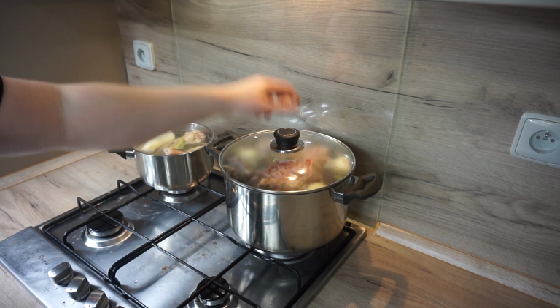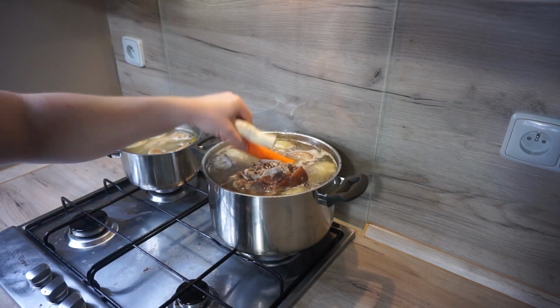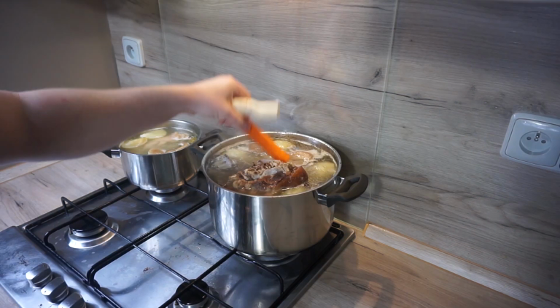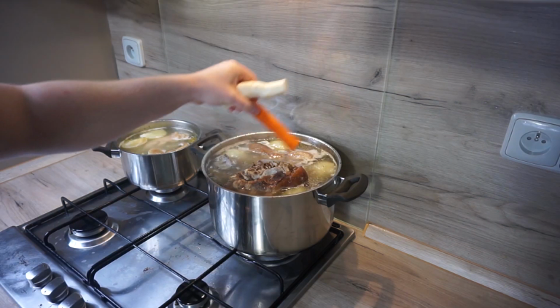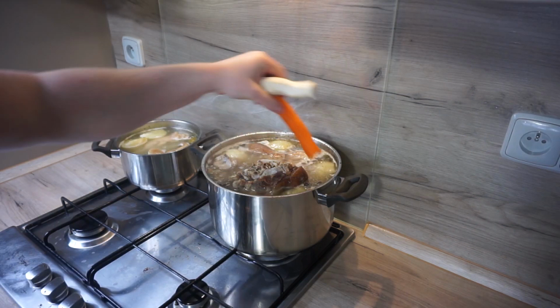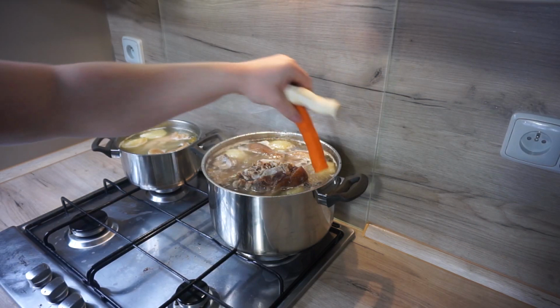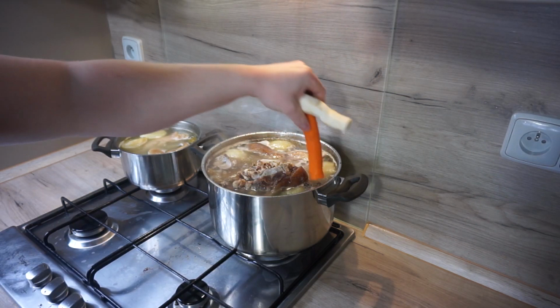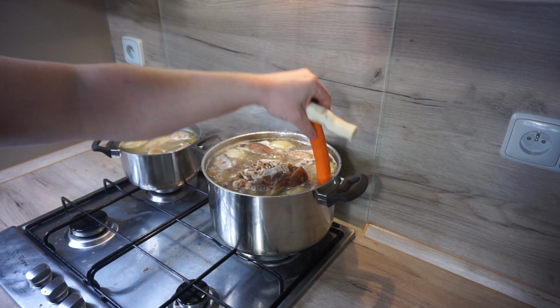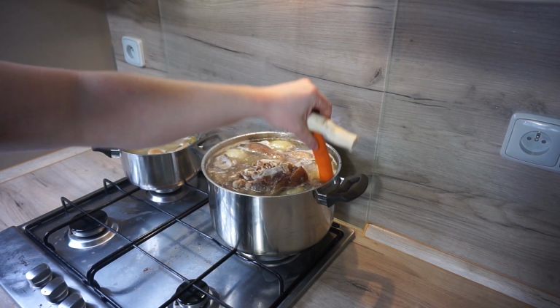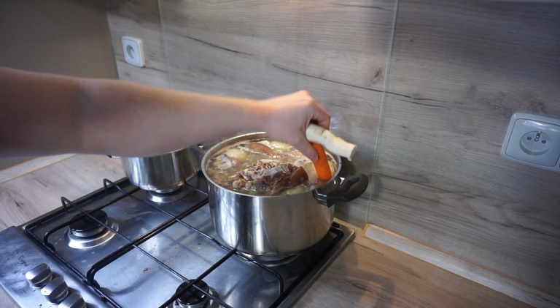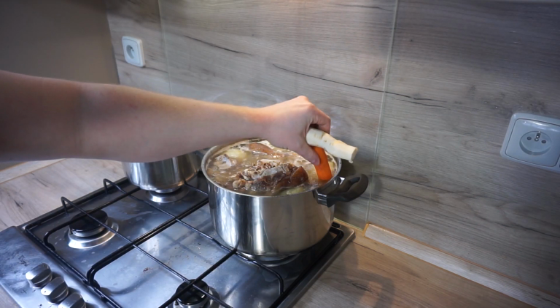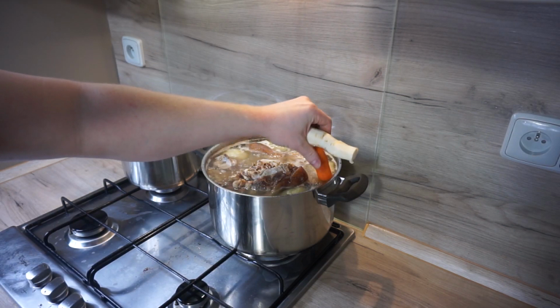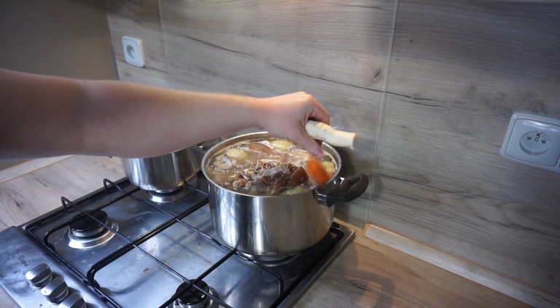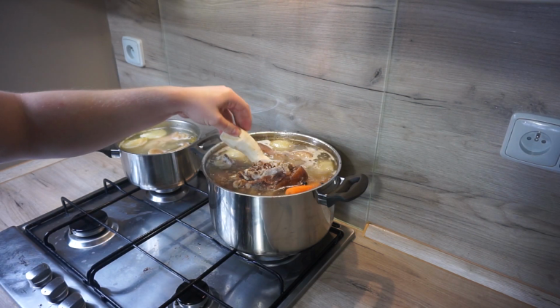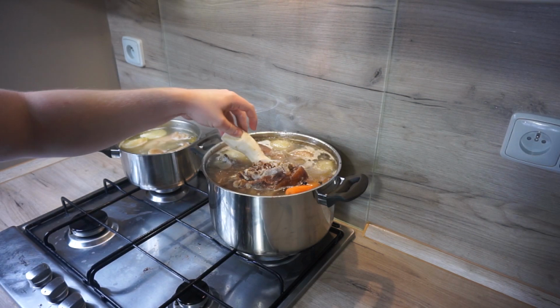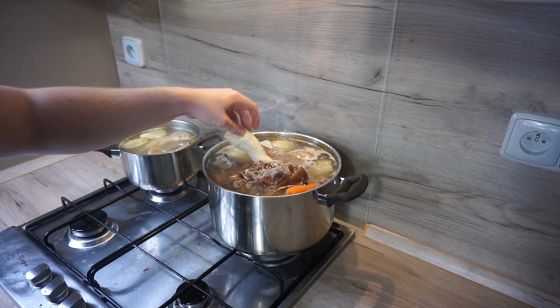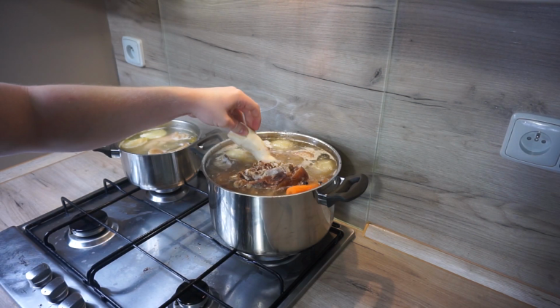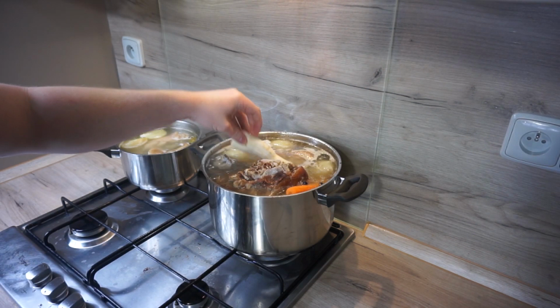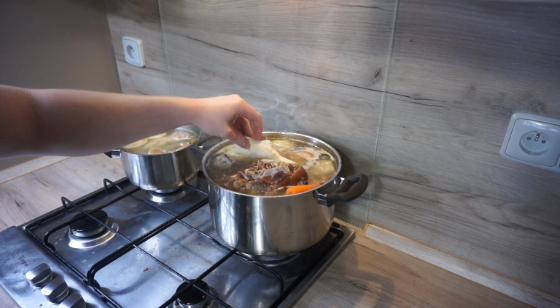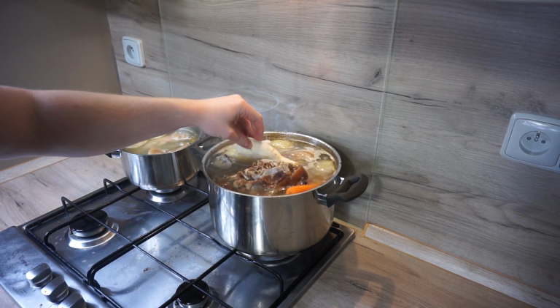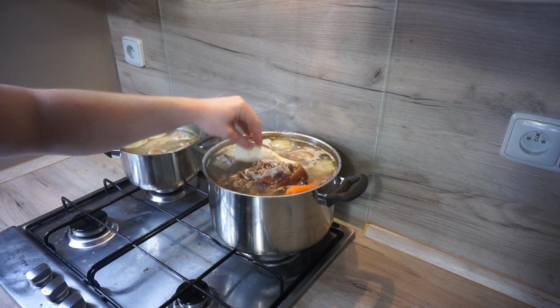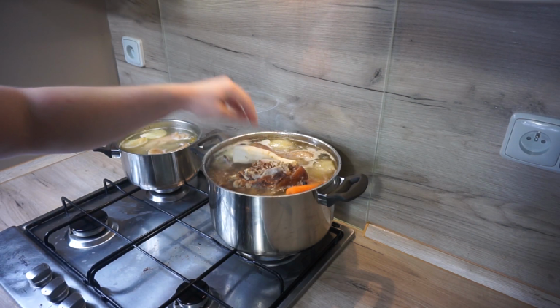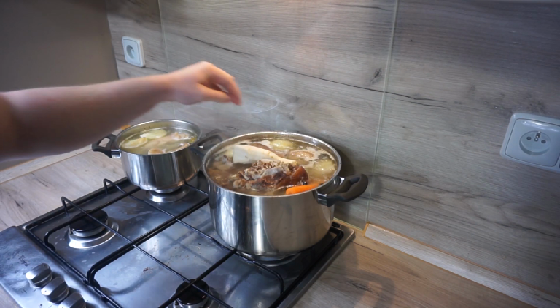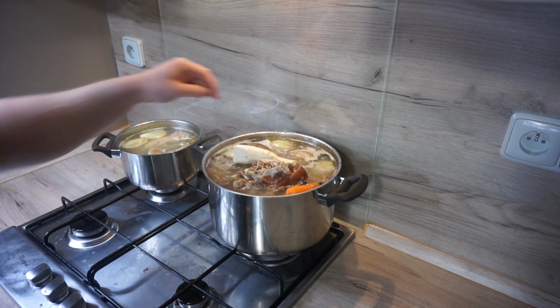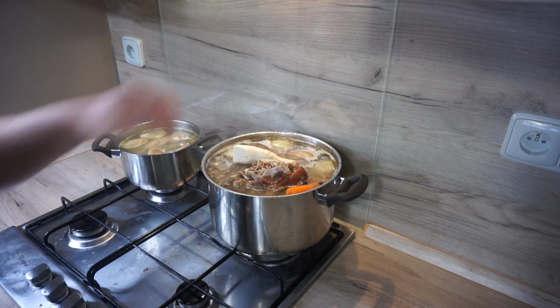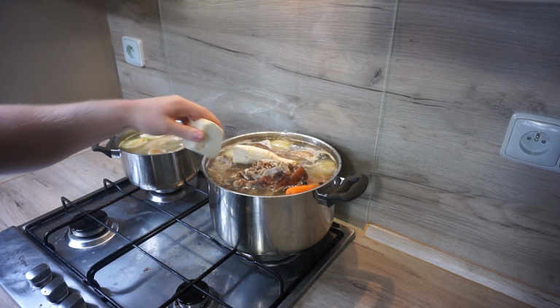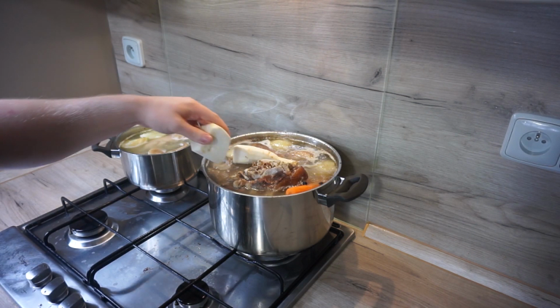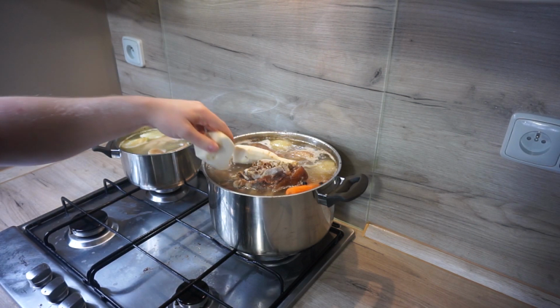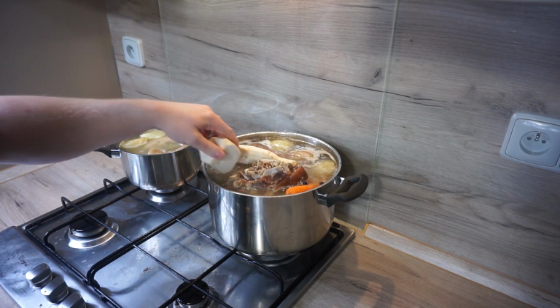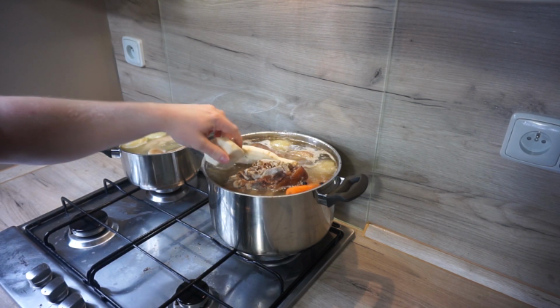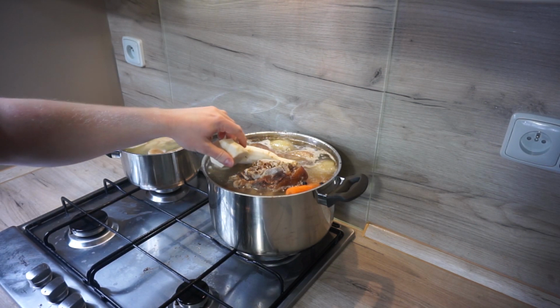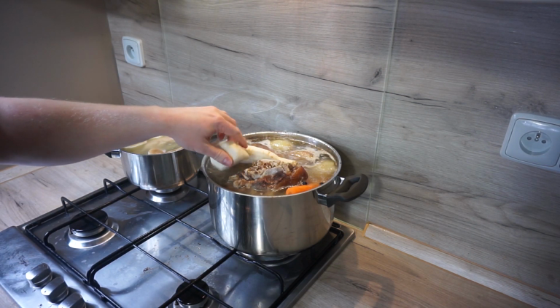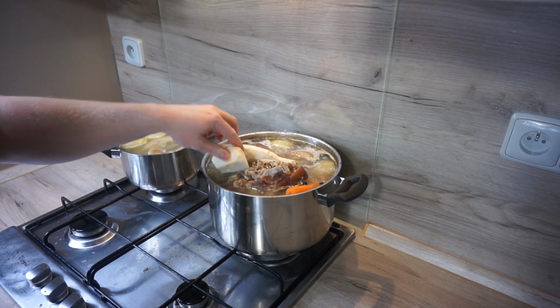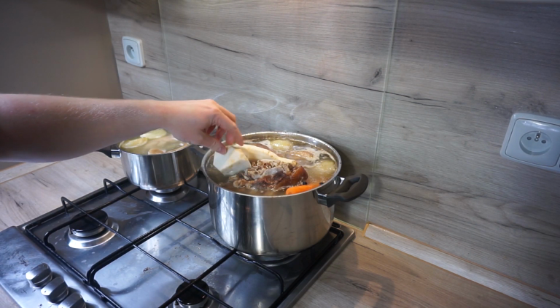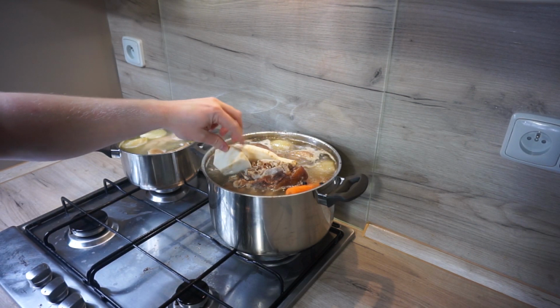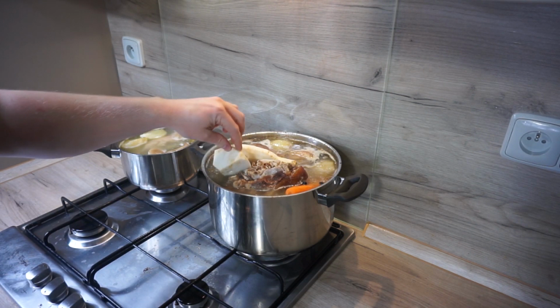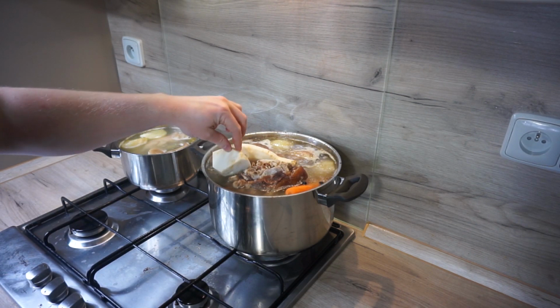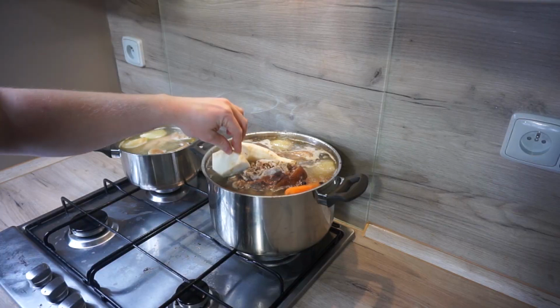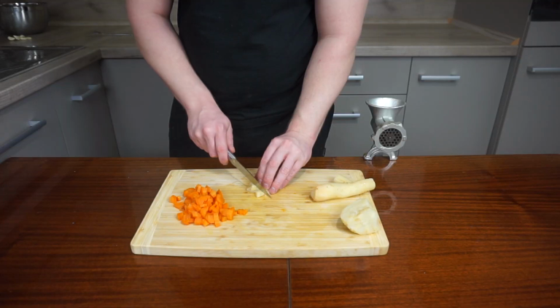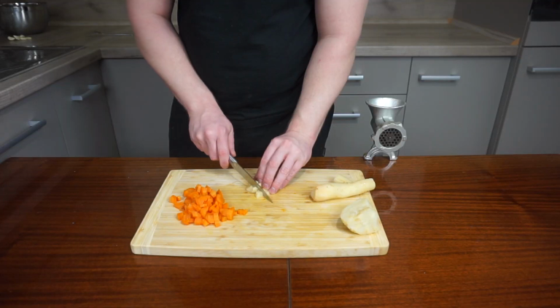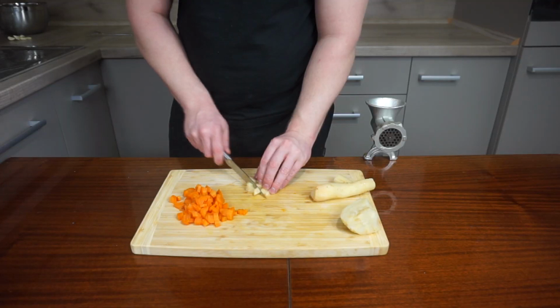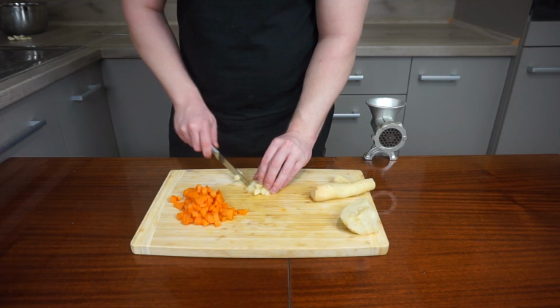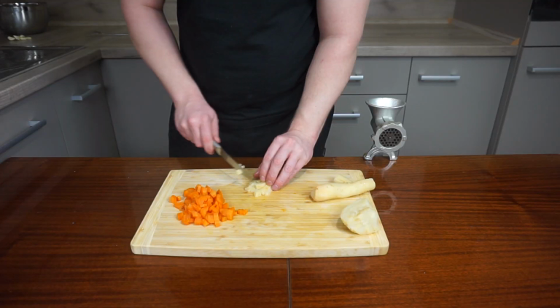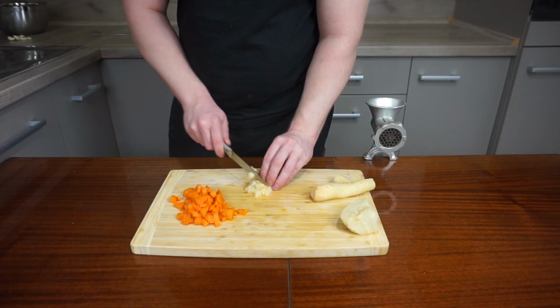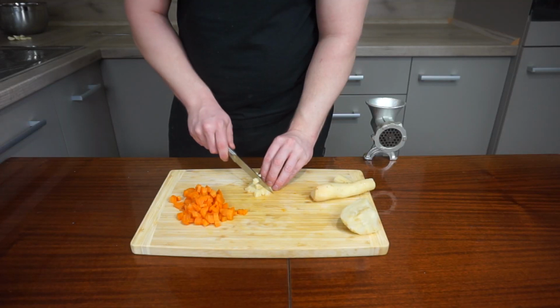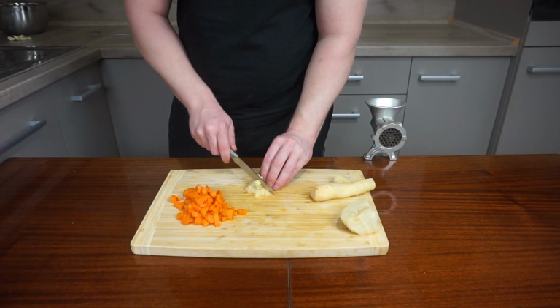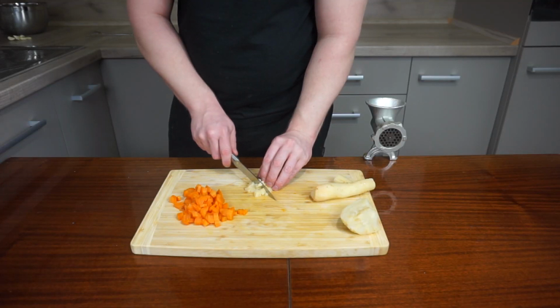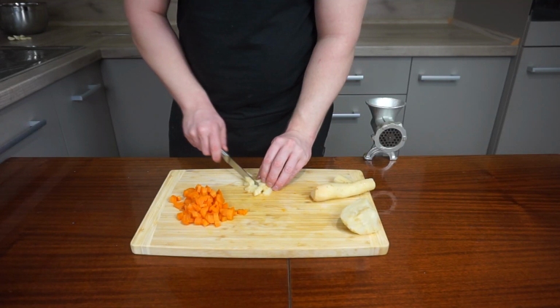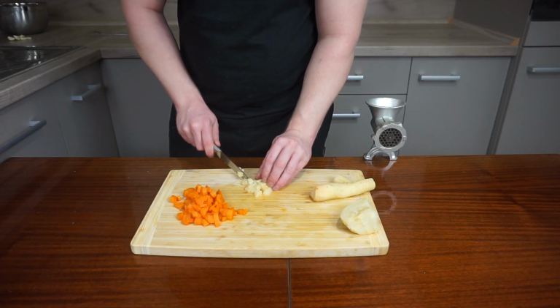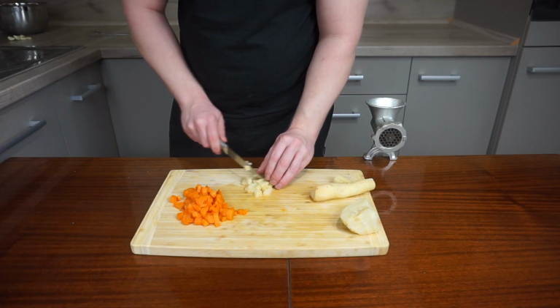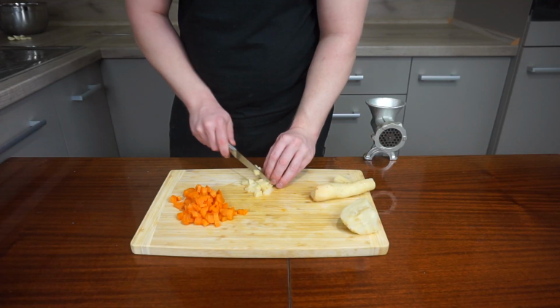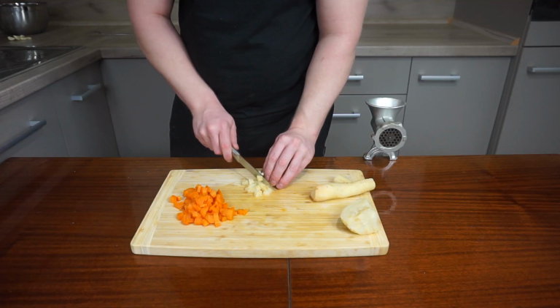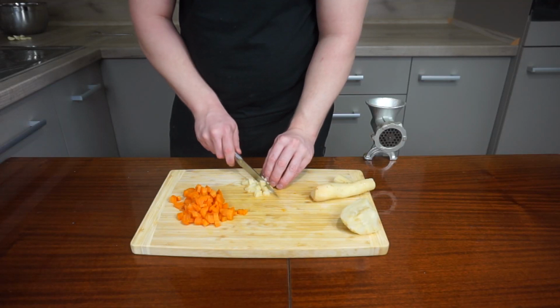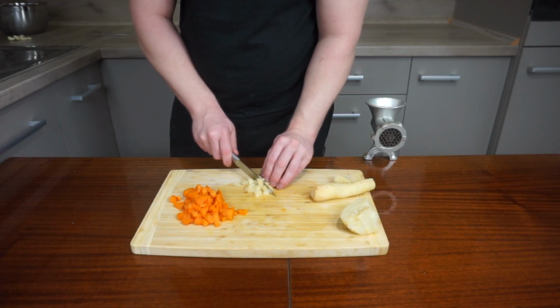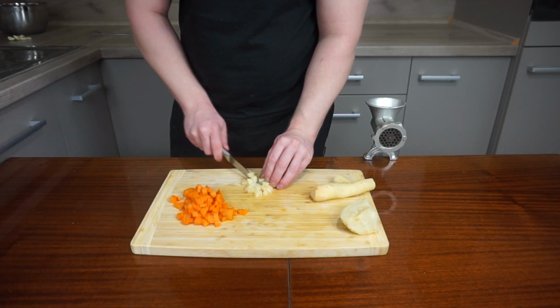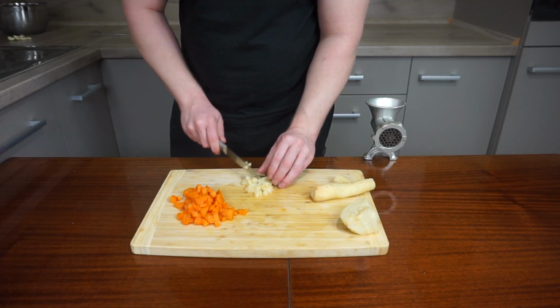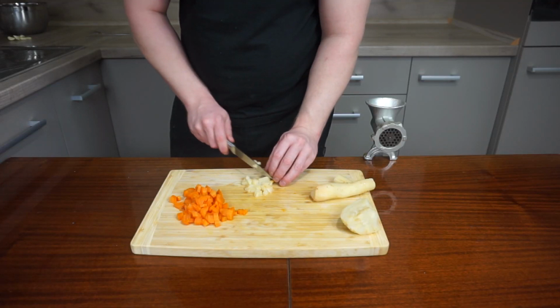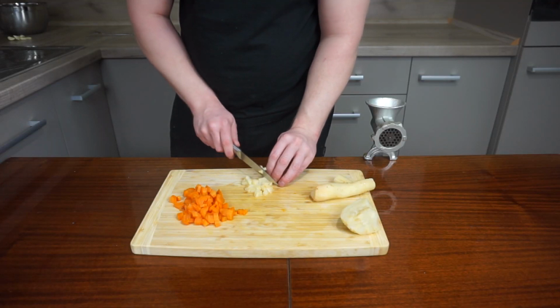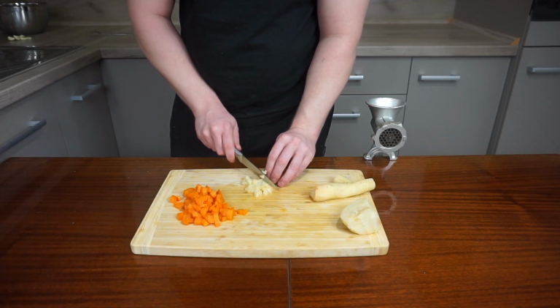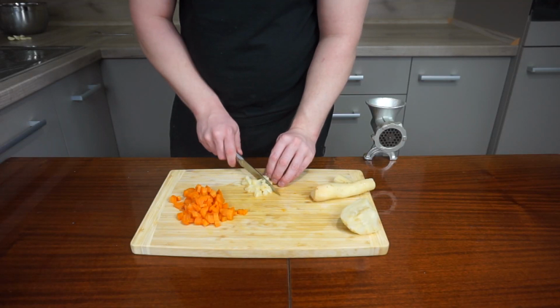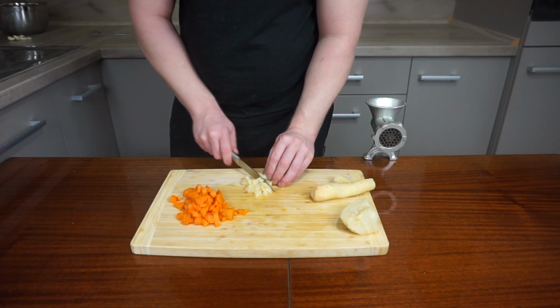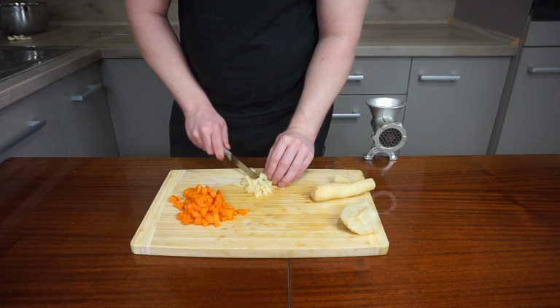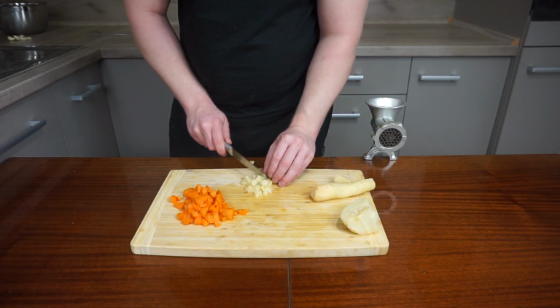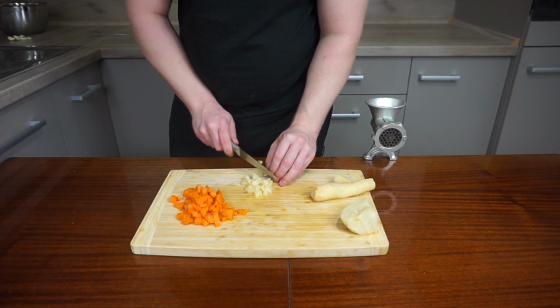For the last 15 minutes, add carrot, parsley root, and celeriac. Then strain the broth and cut the root vegetables into cubes.